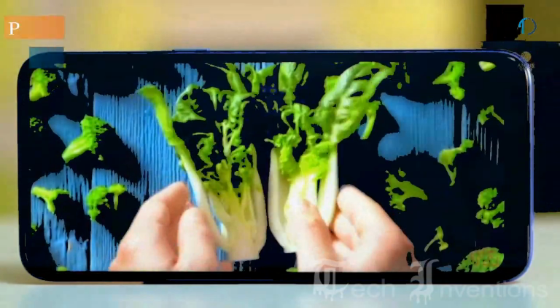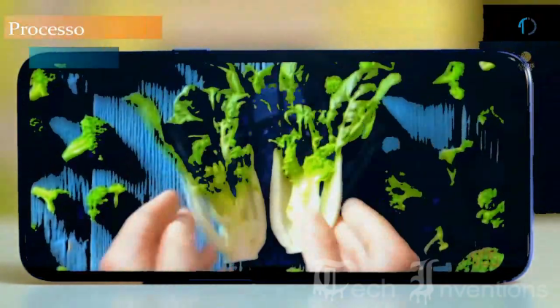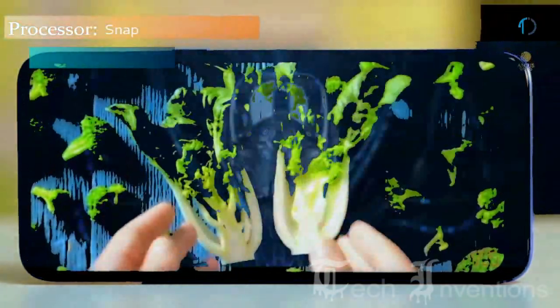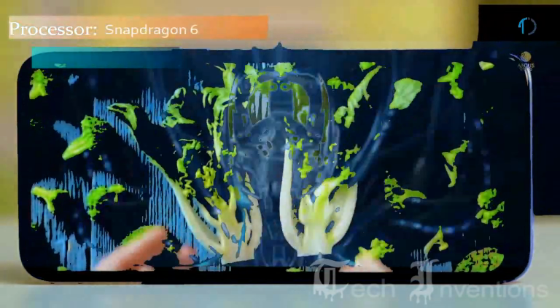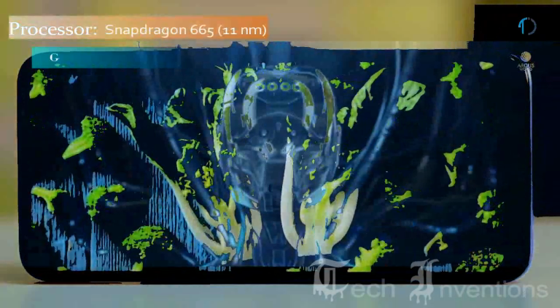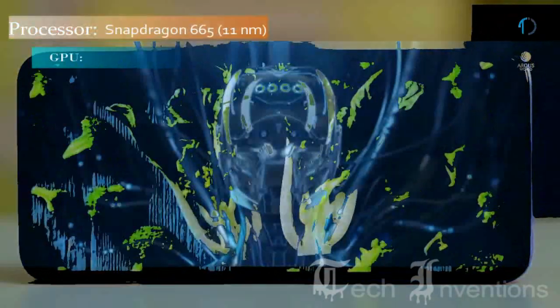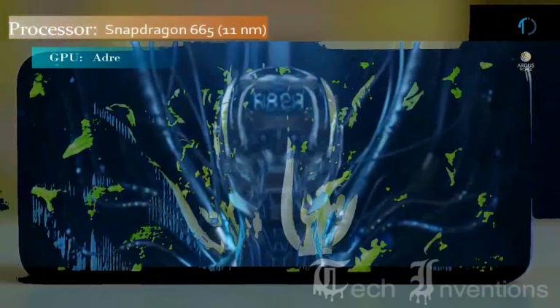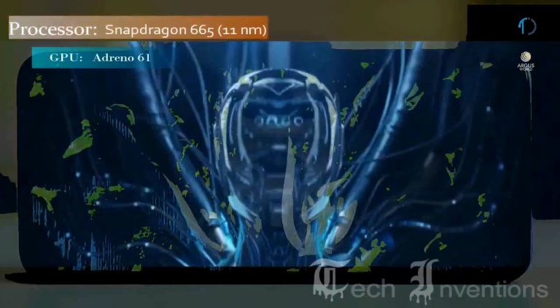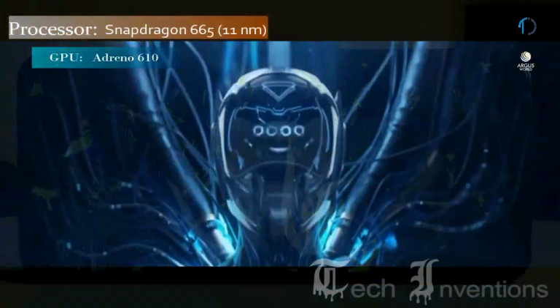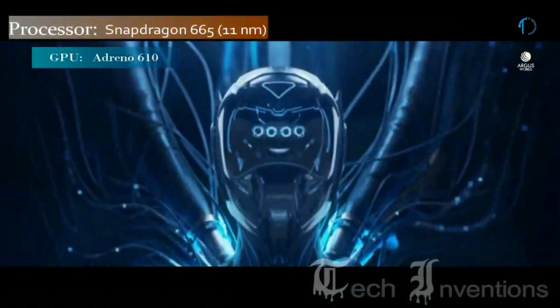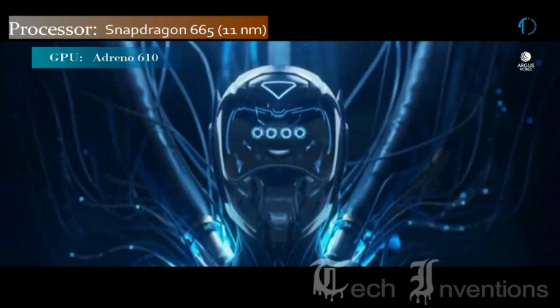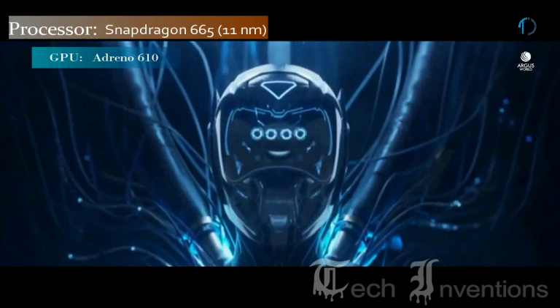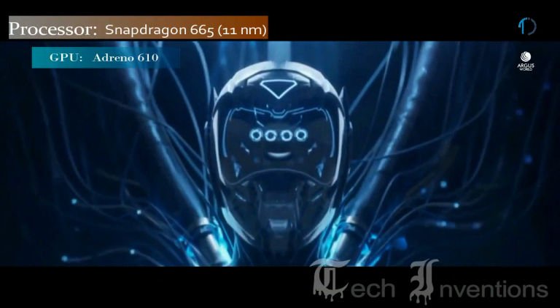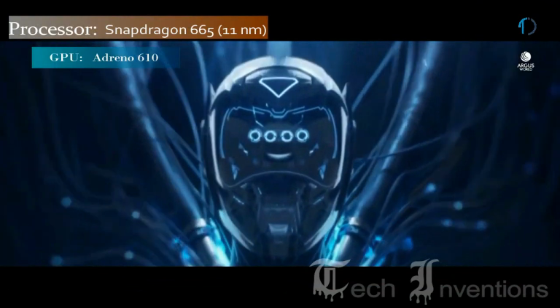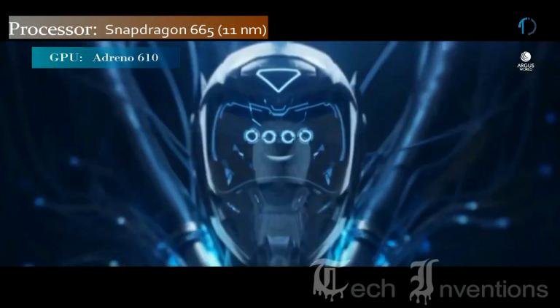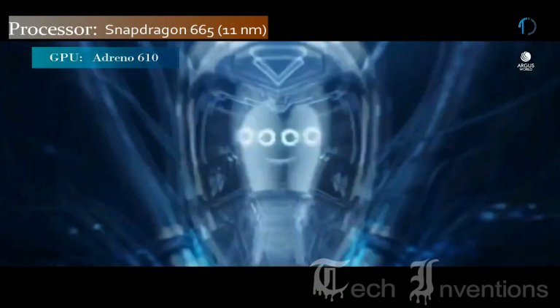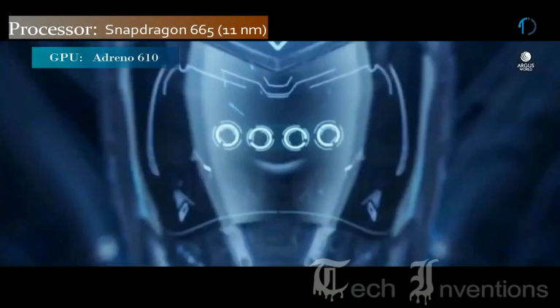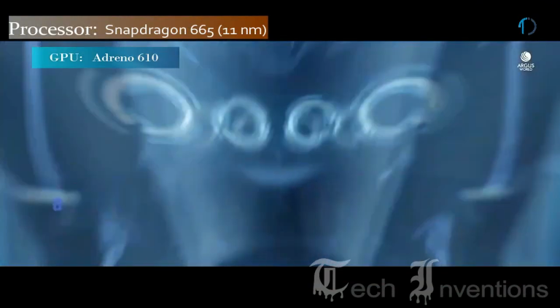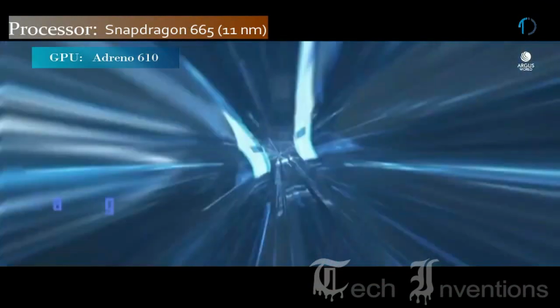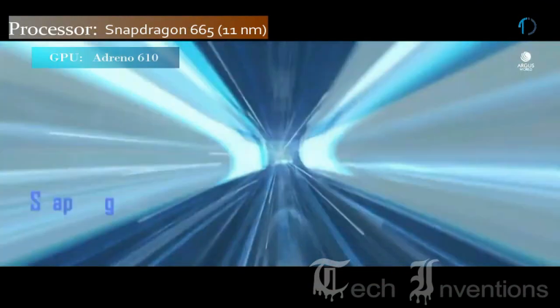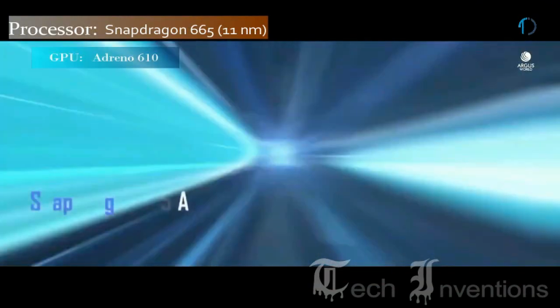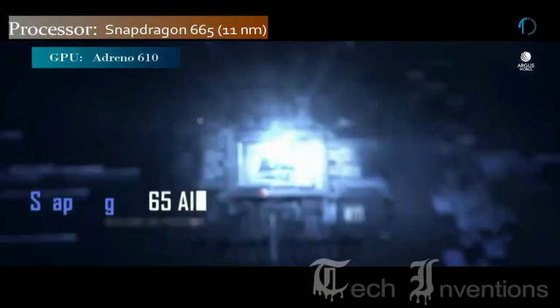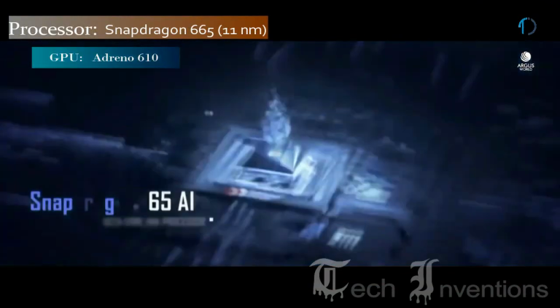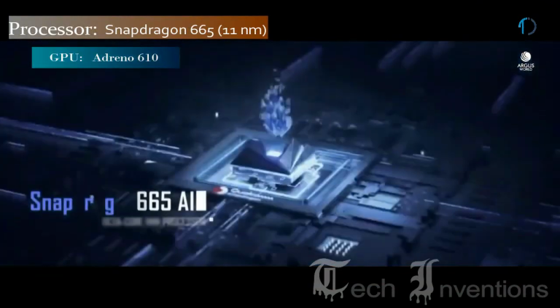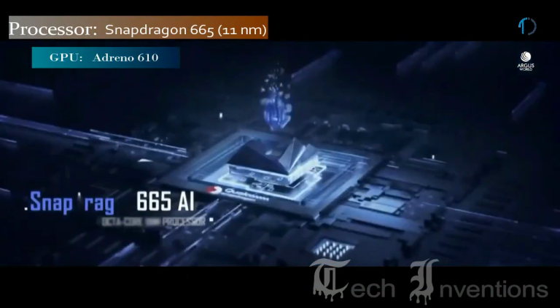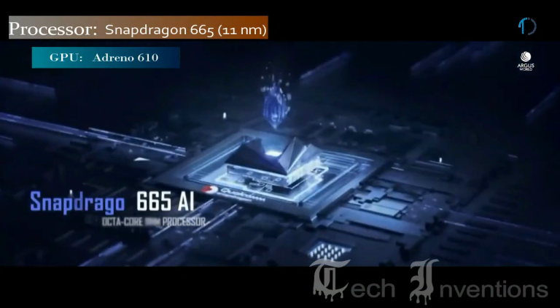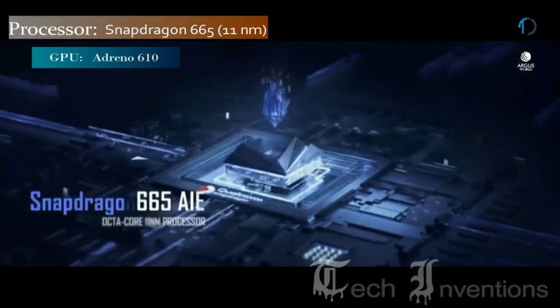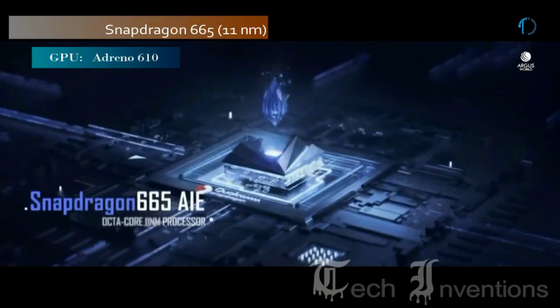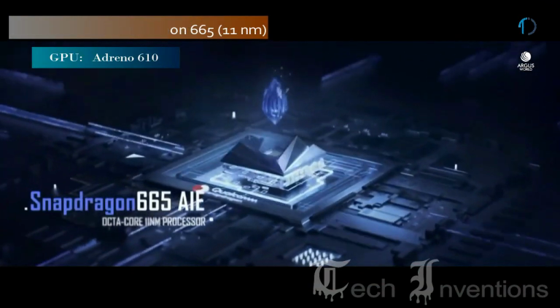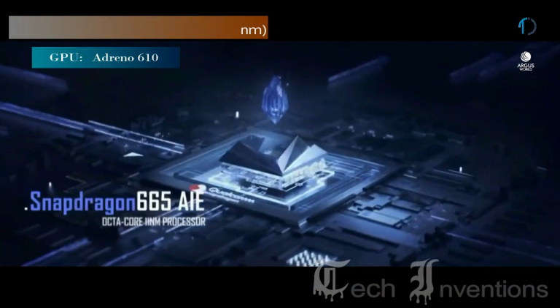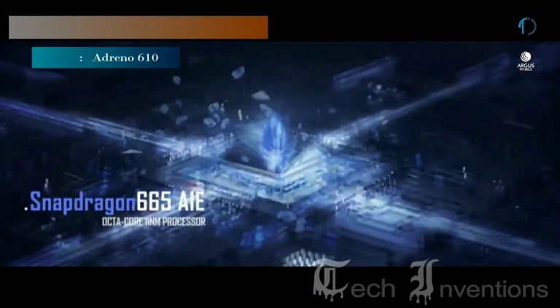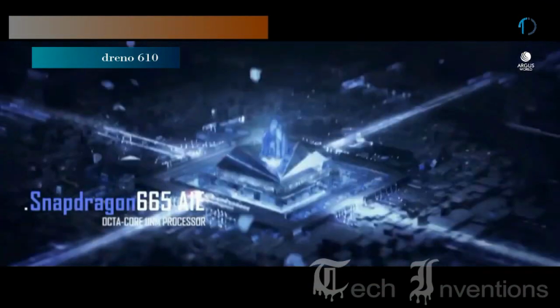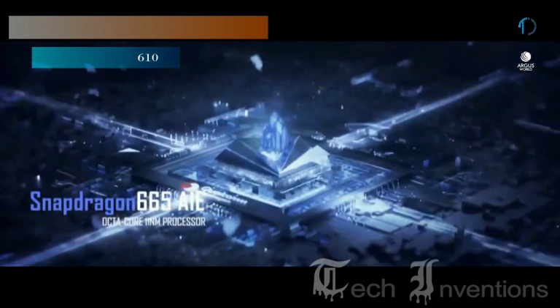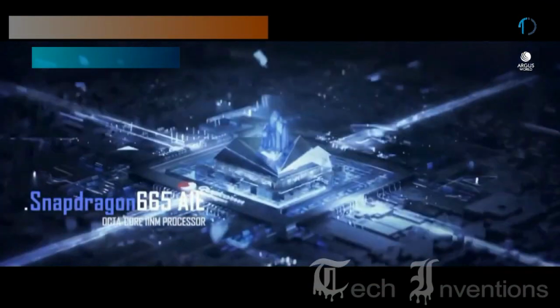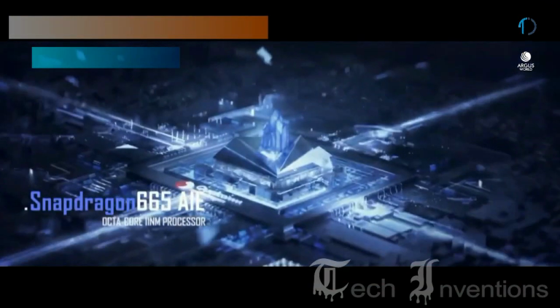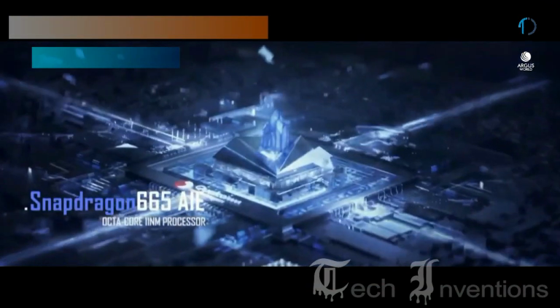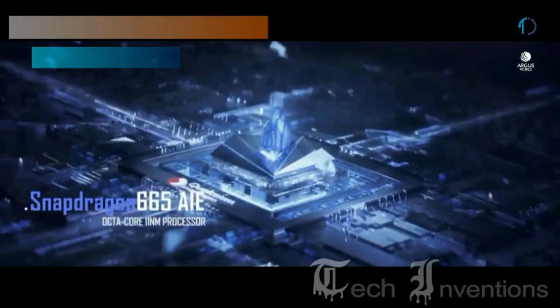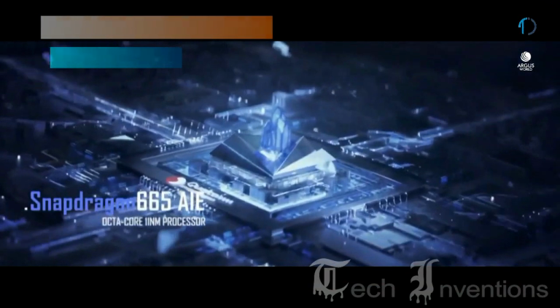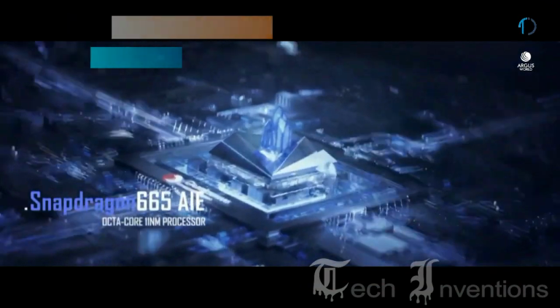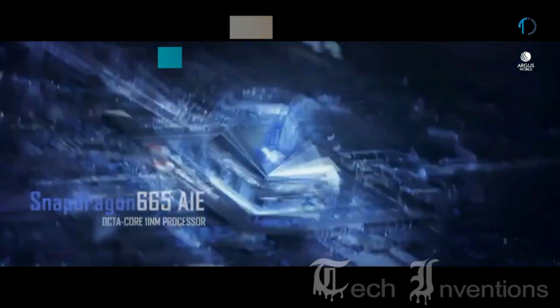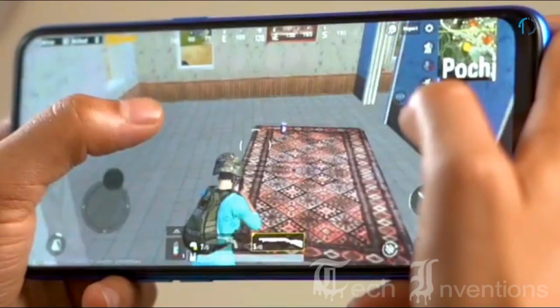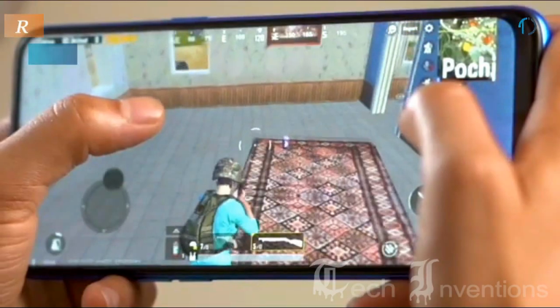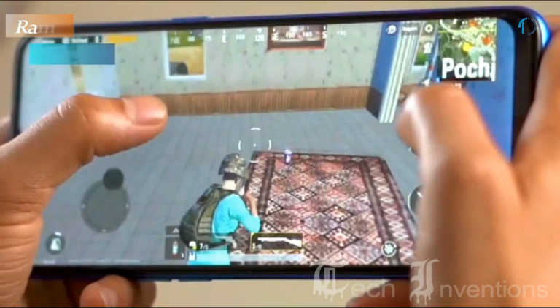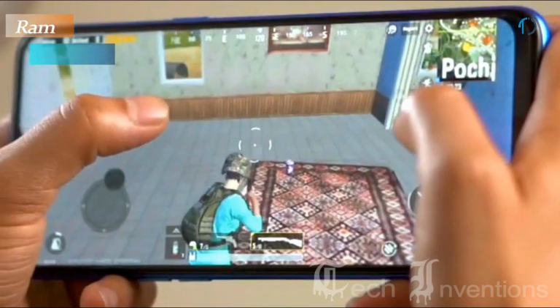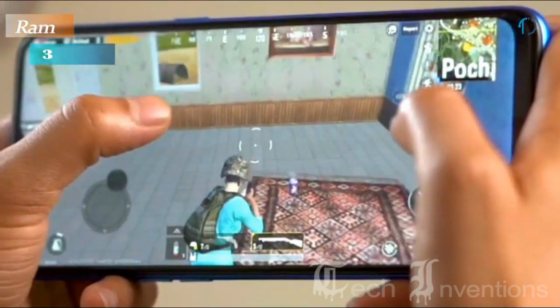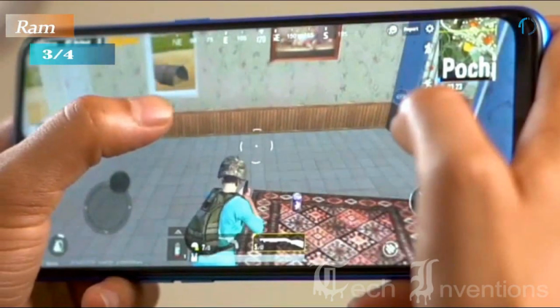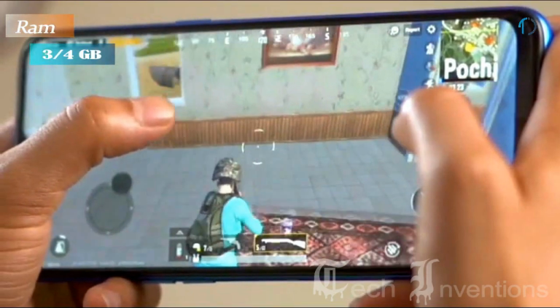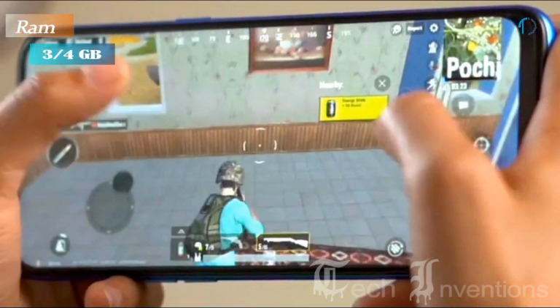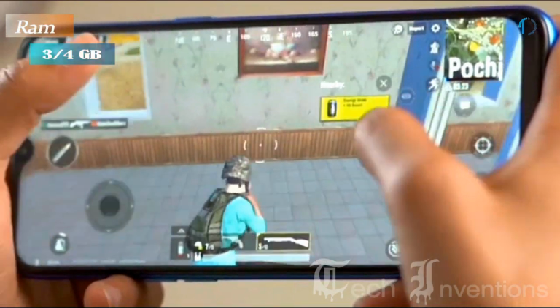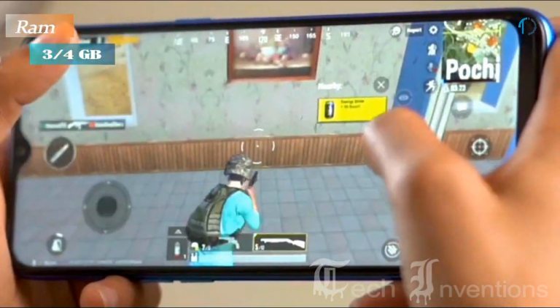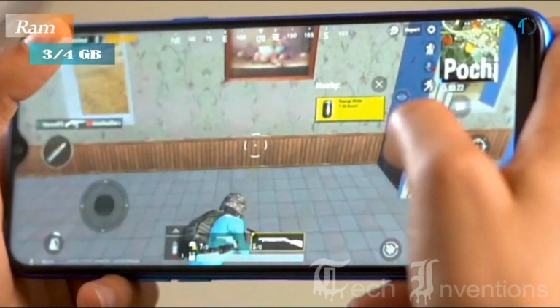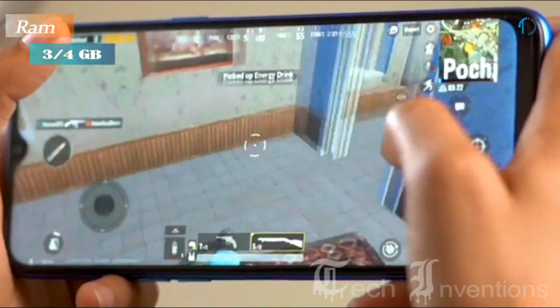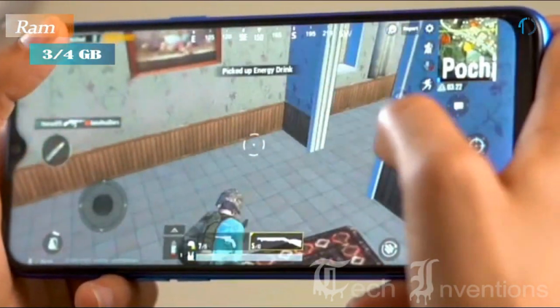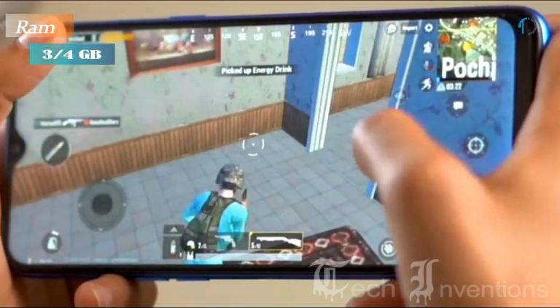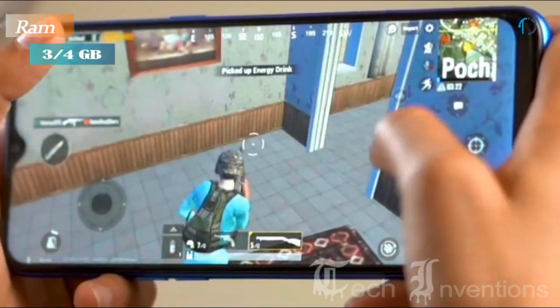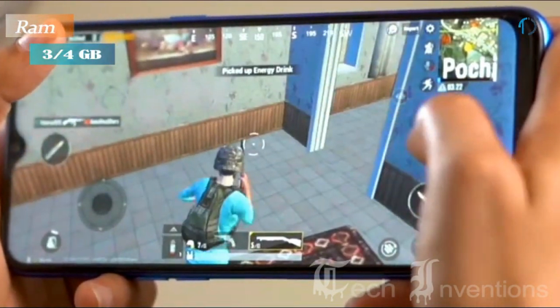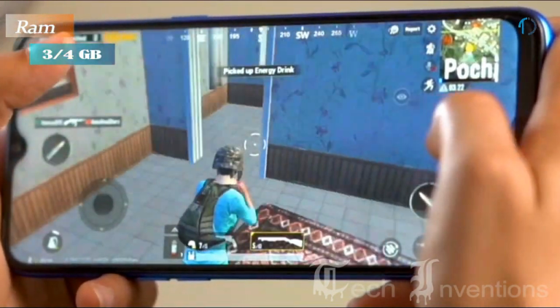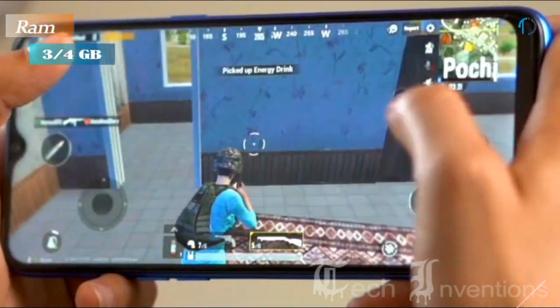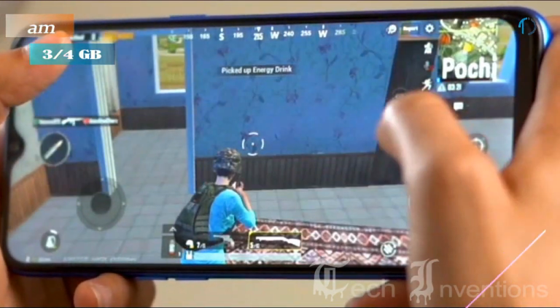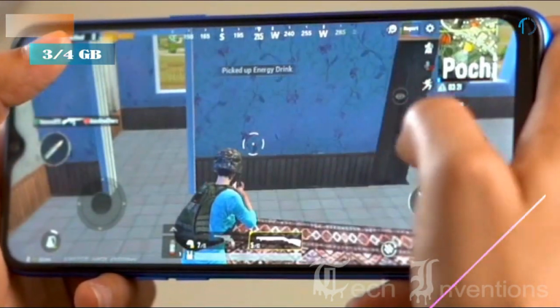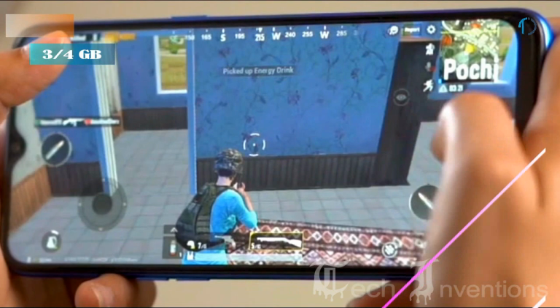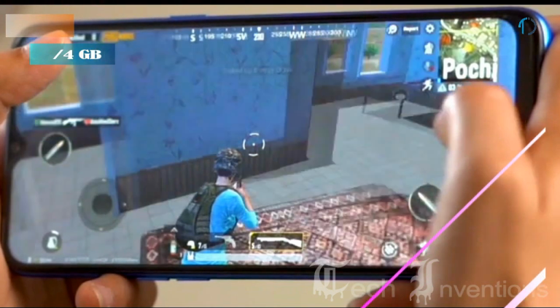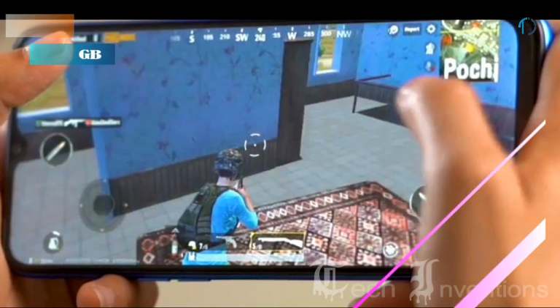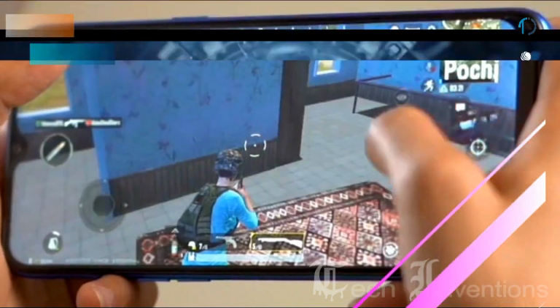Realme 5 smartphone has an octa-core Snapdragon 665 11nm processor and packs with 3 and 4 GB of RAM.